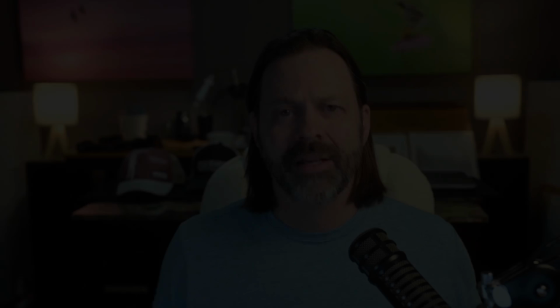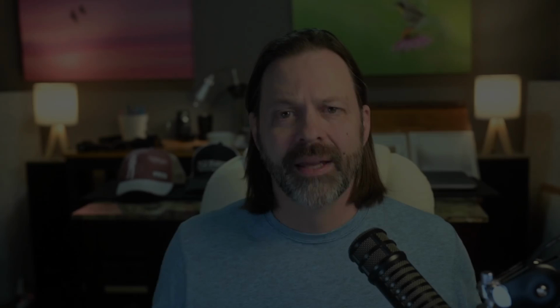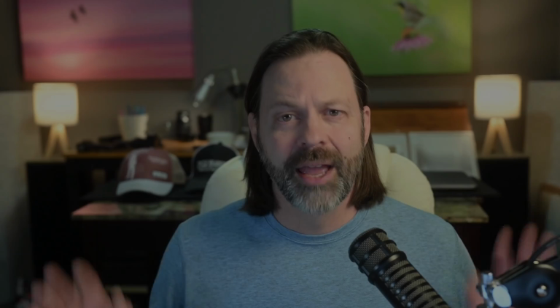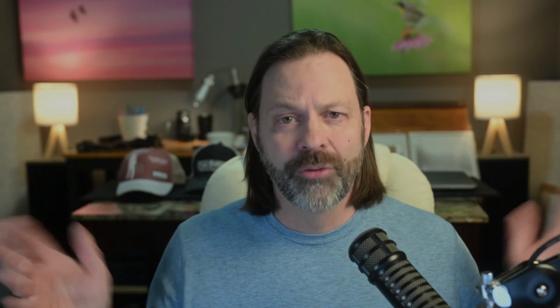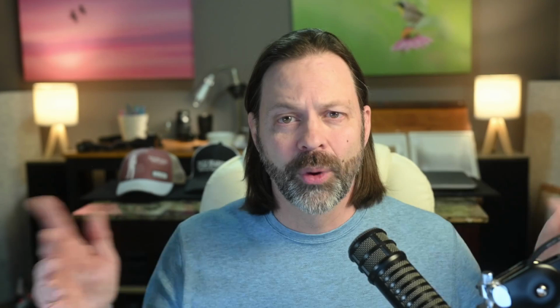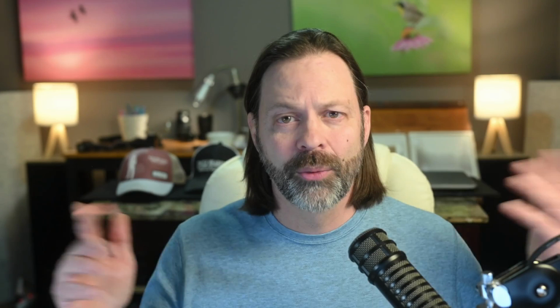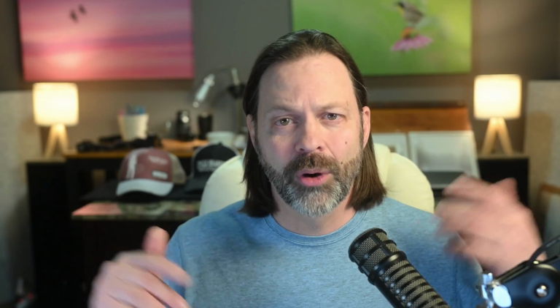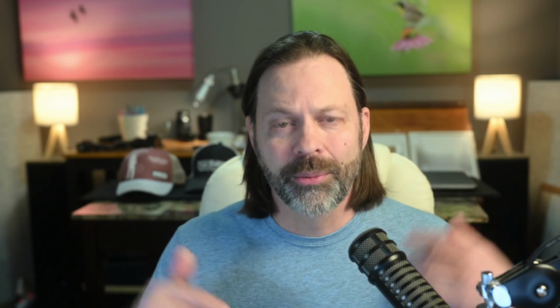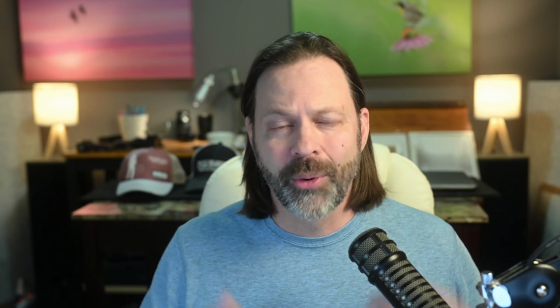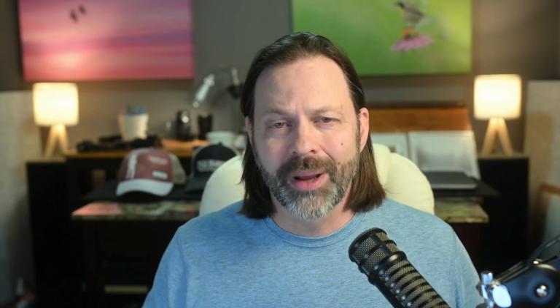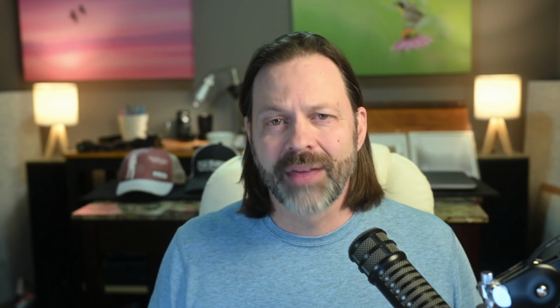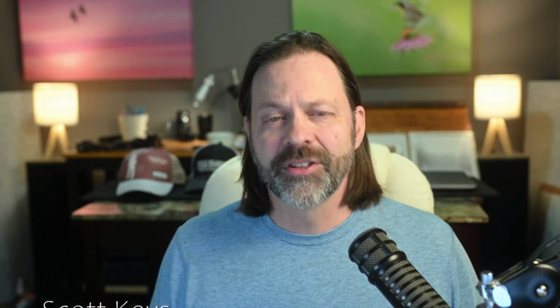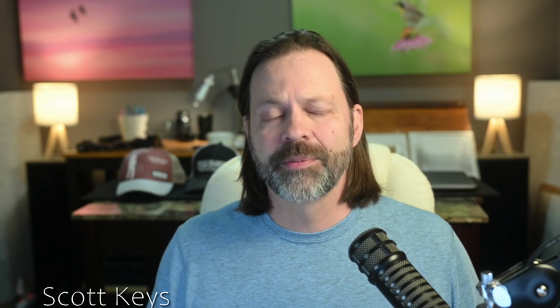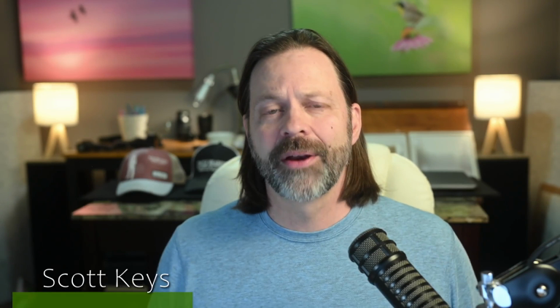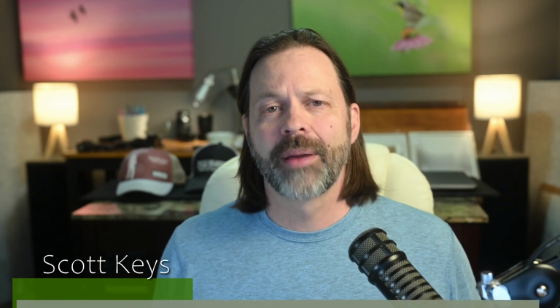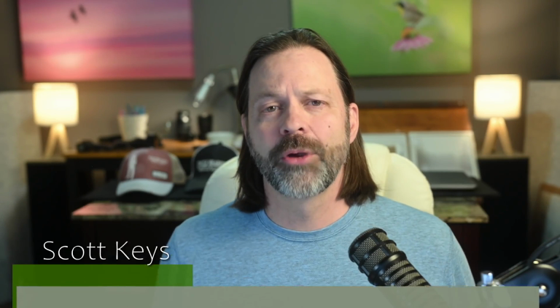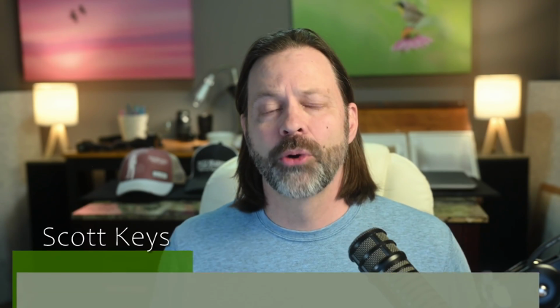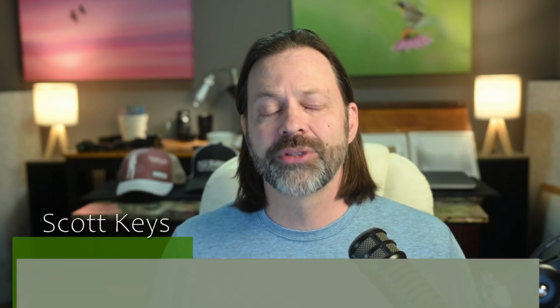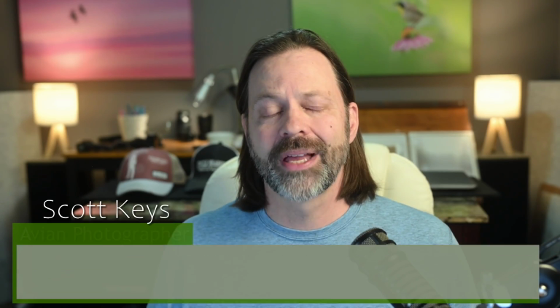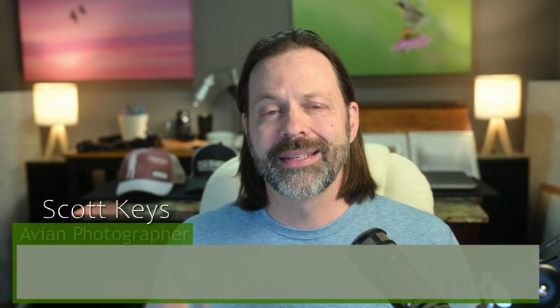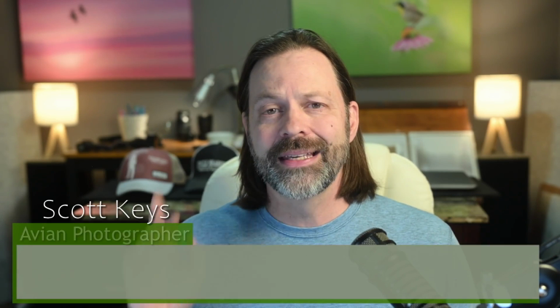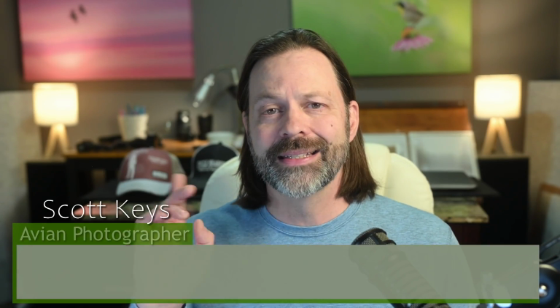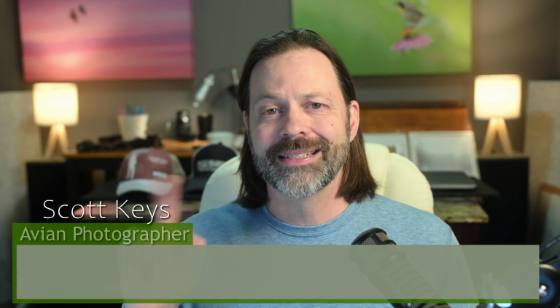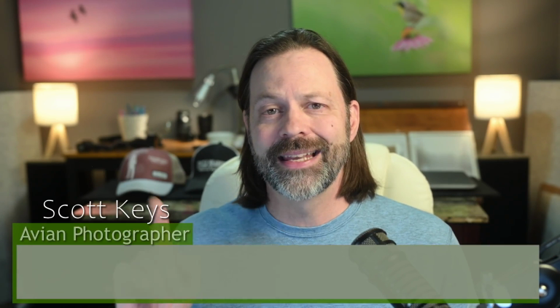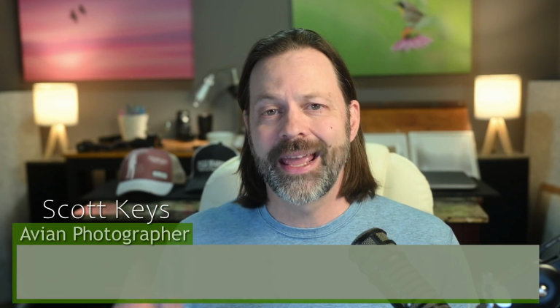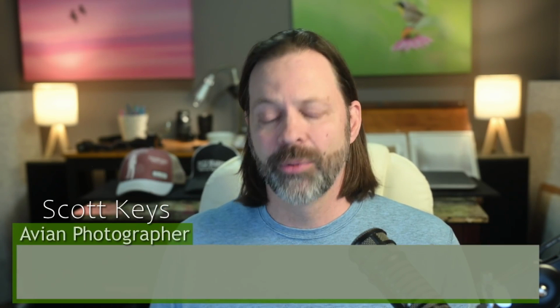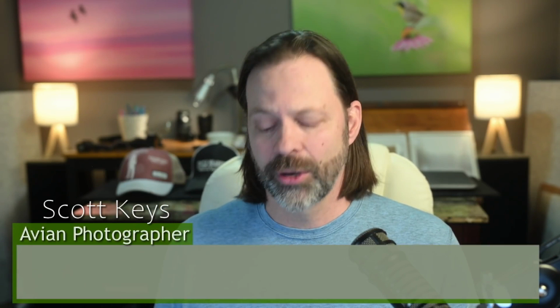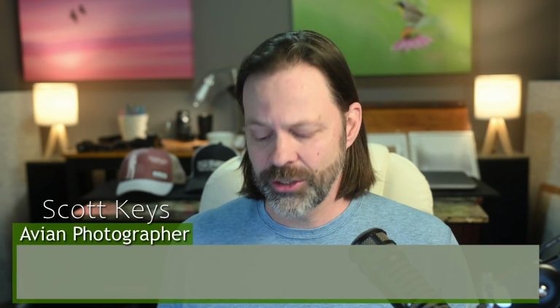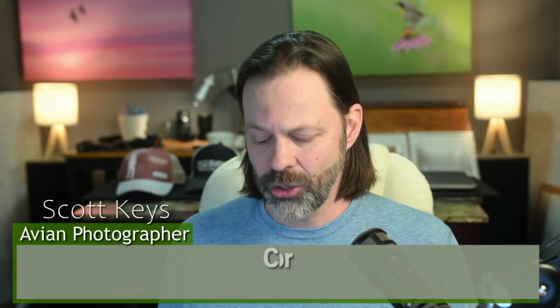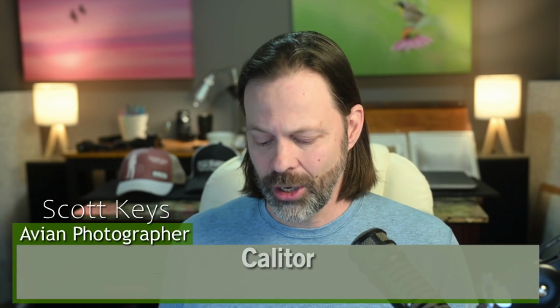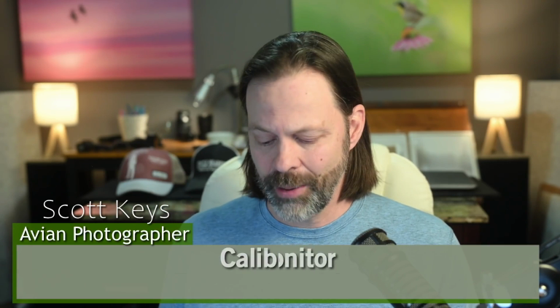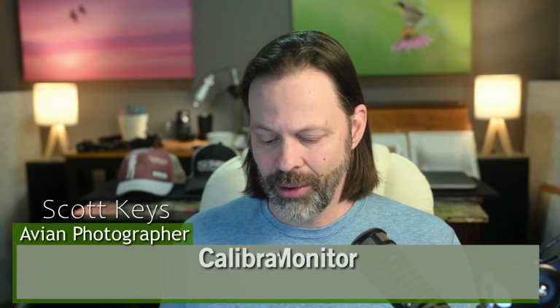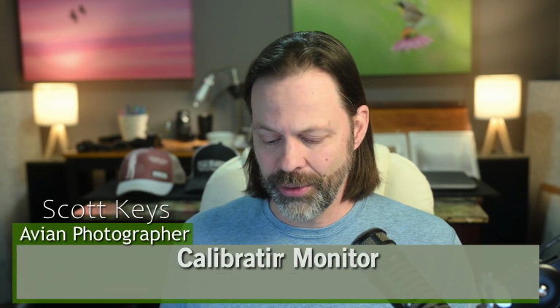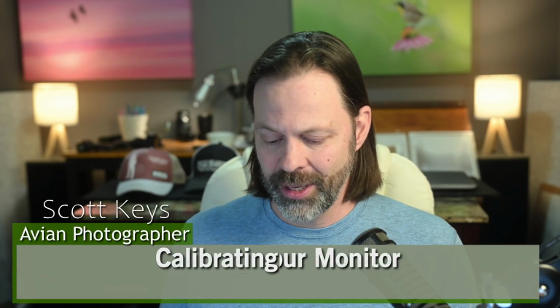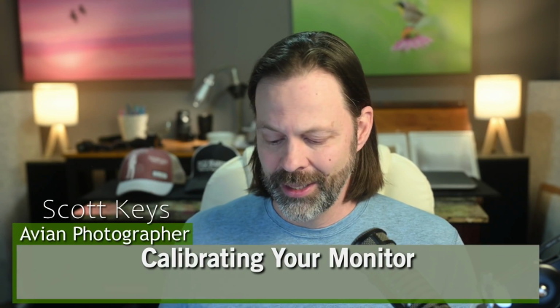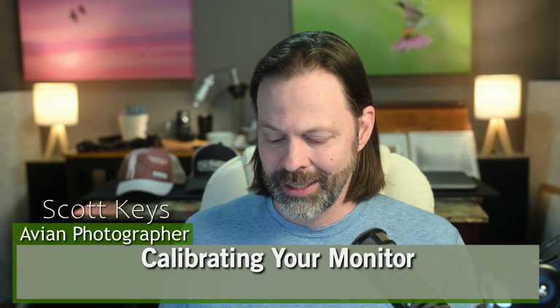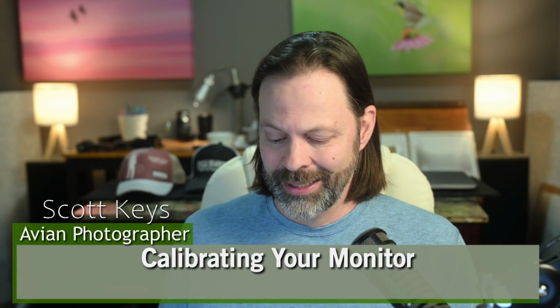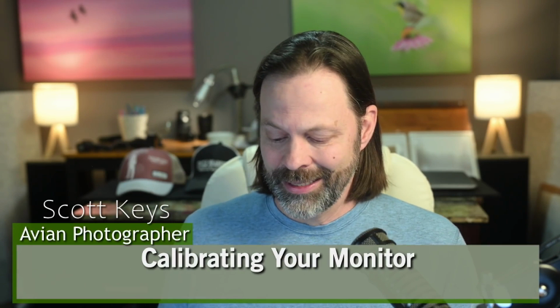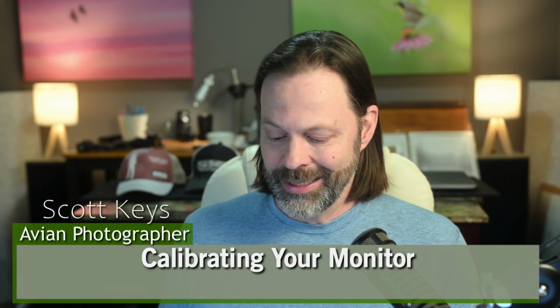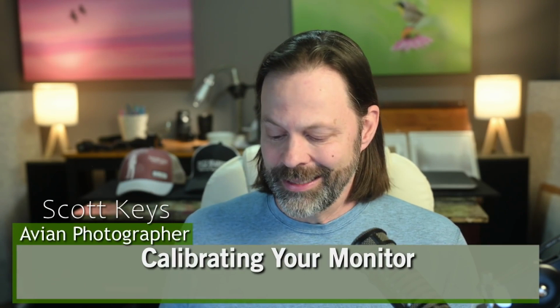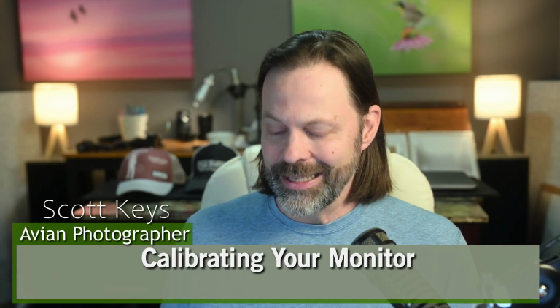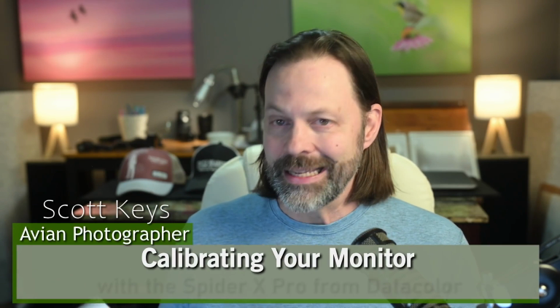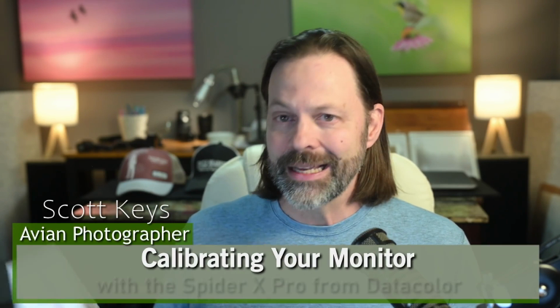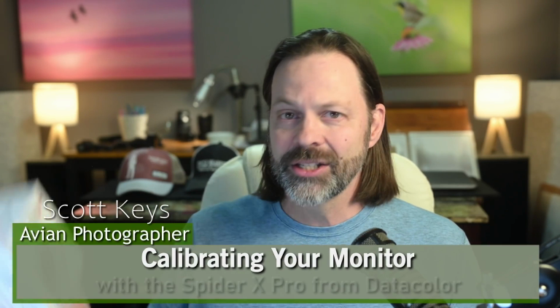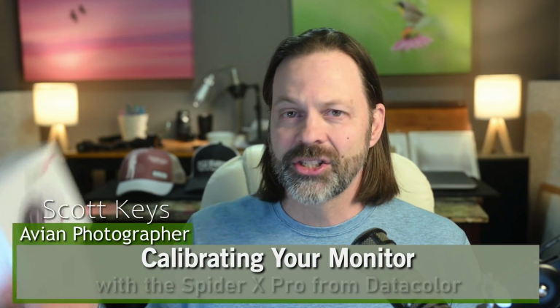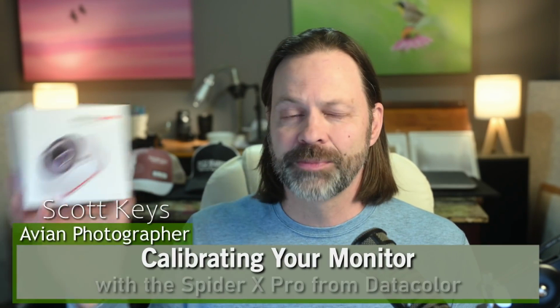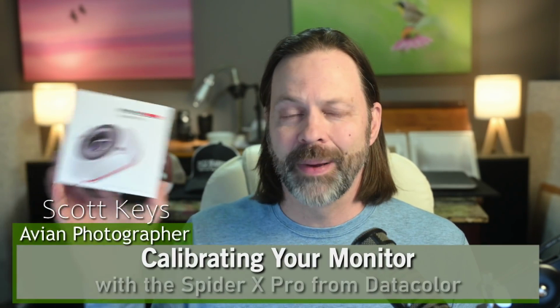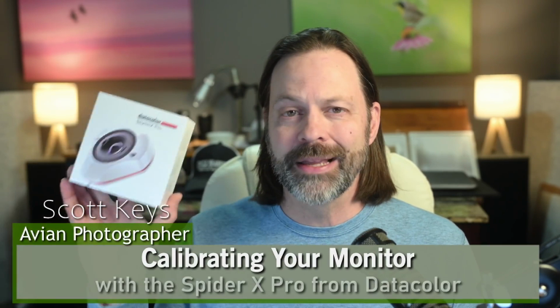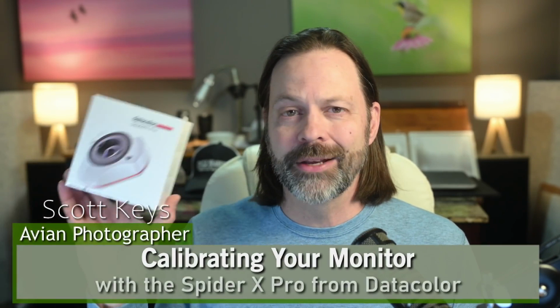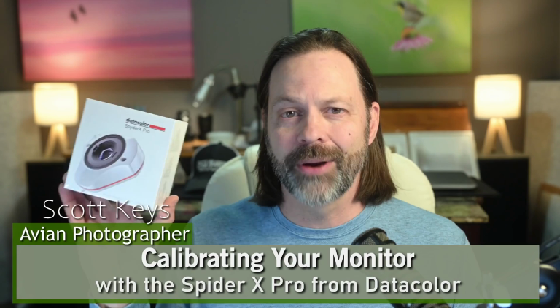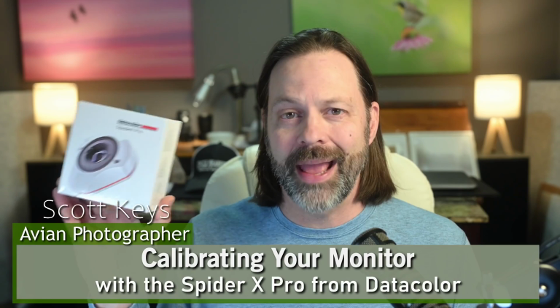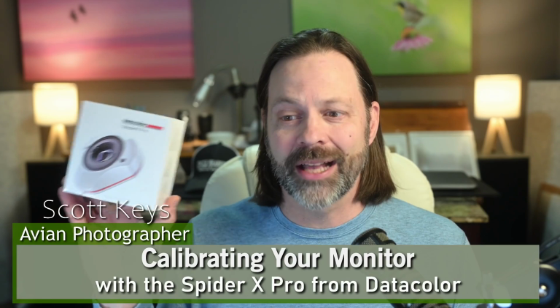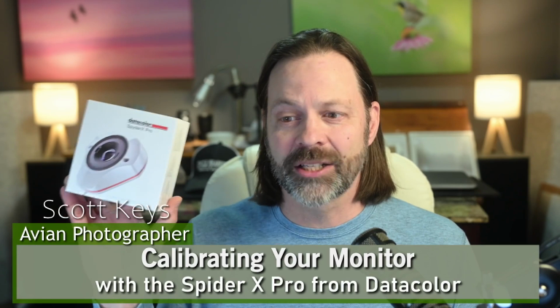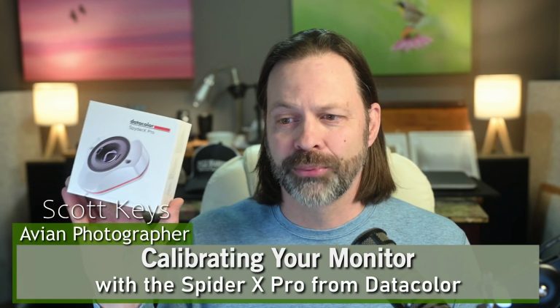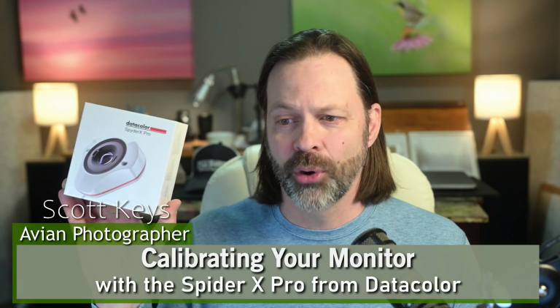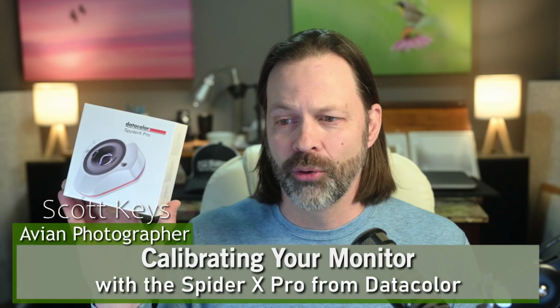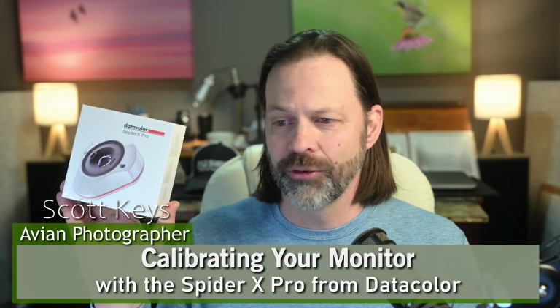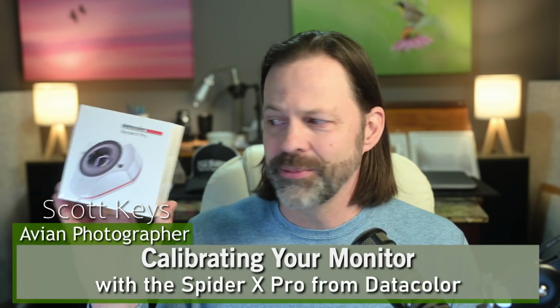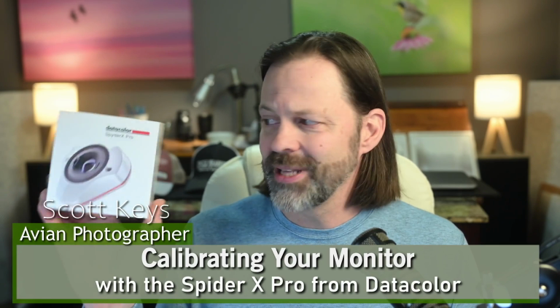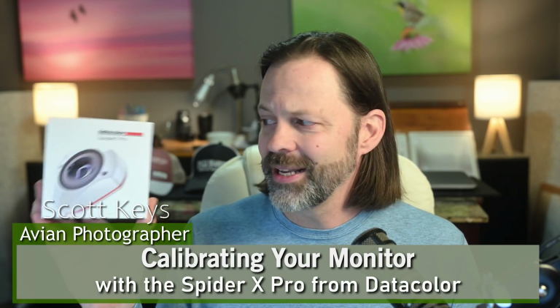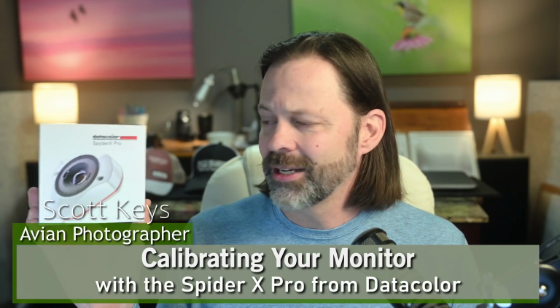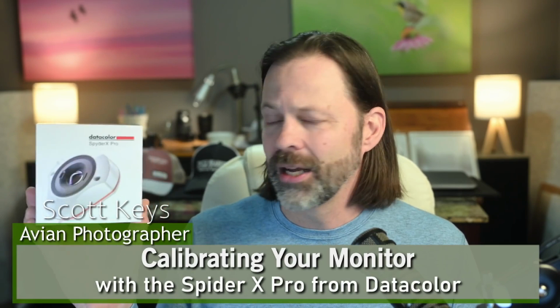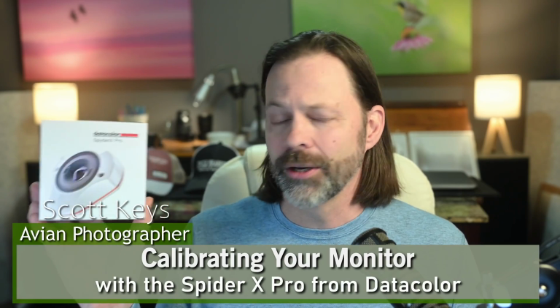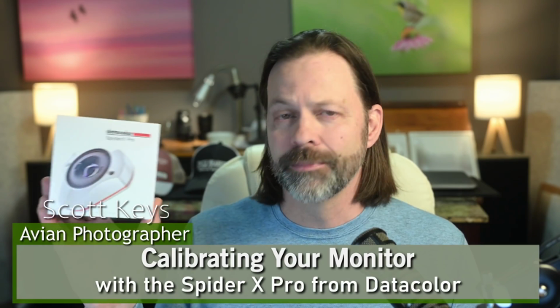Hey everyone, welcome to Wildlife Inspired. I'm your host Scott Keyes and today we're going to talk about the Spyder X Pro from Datacolor.